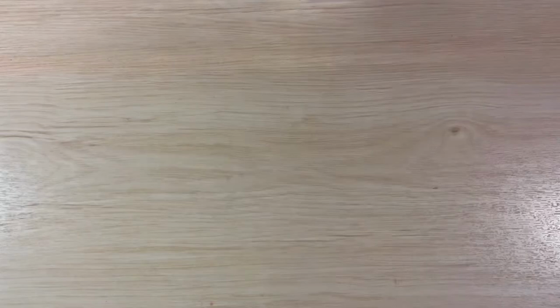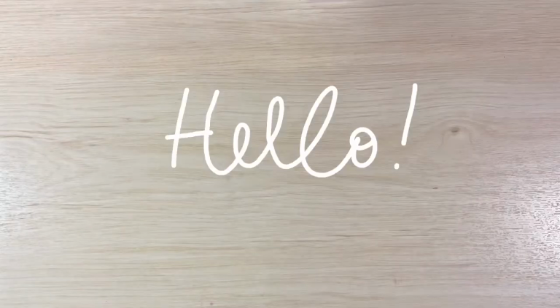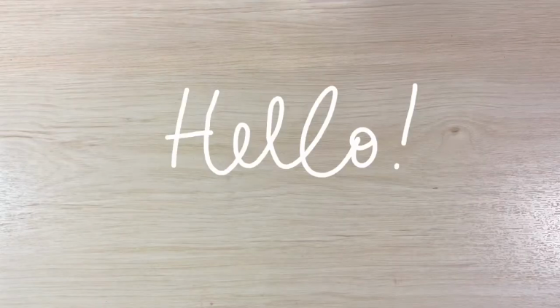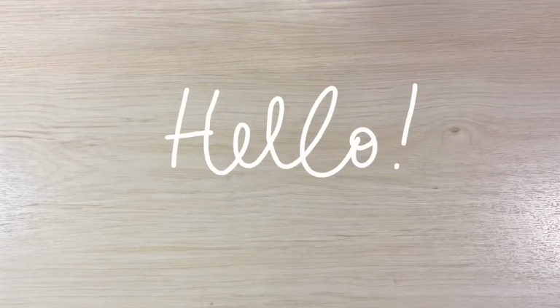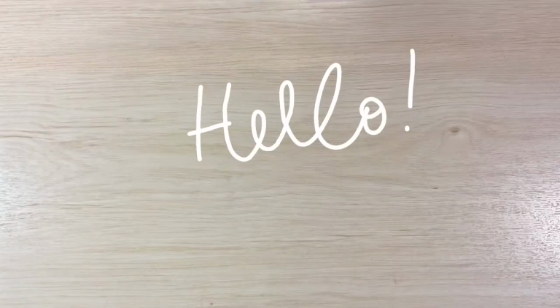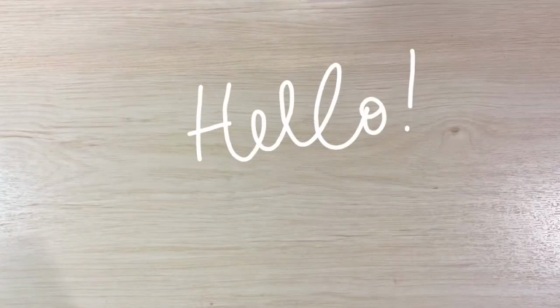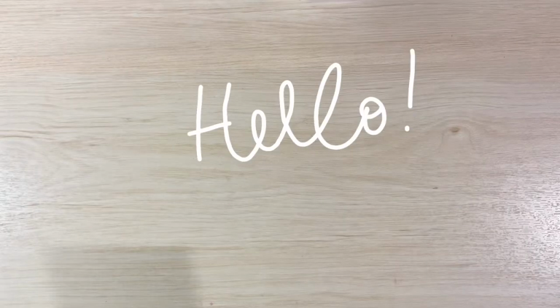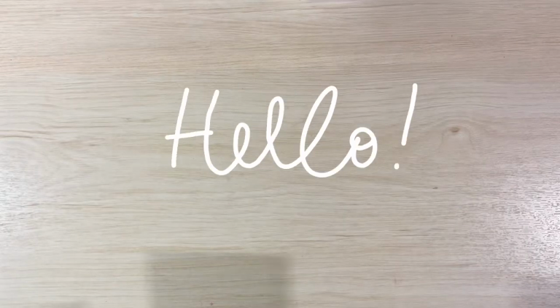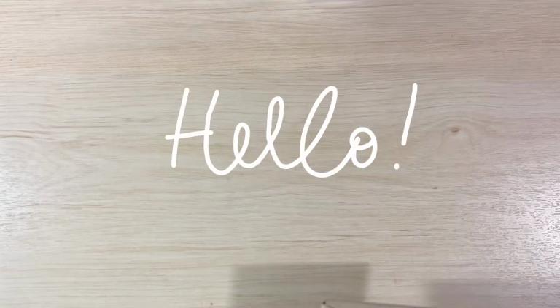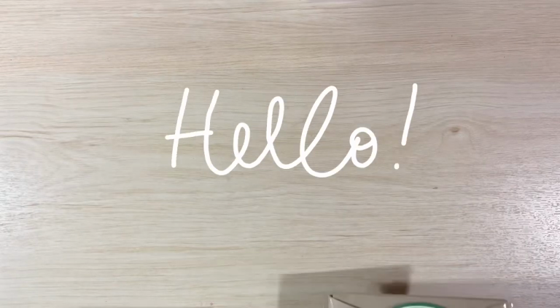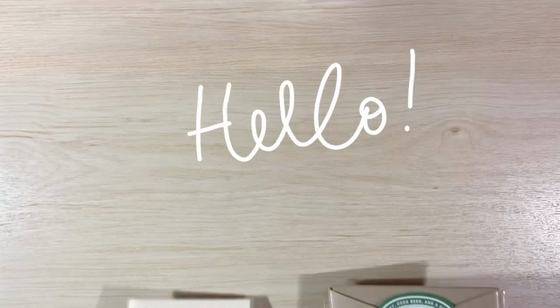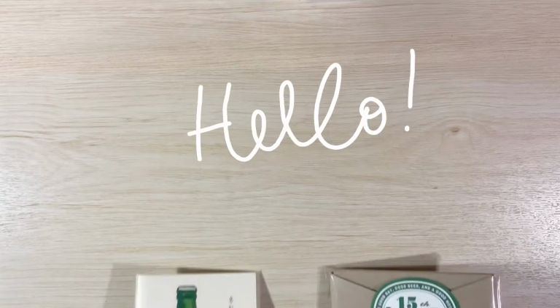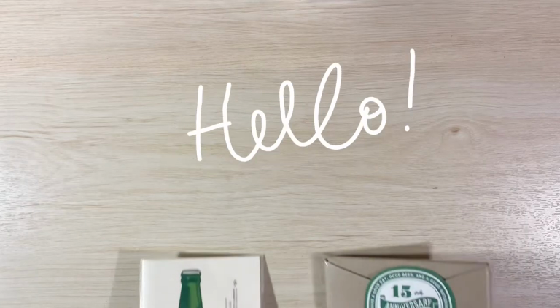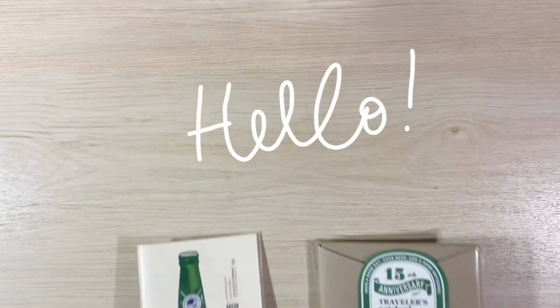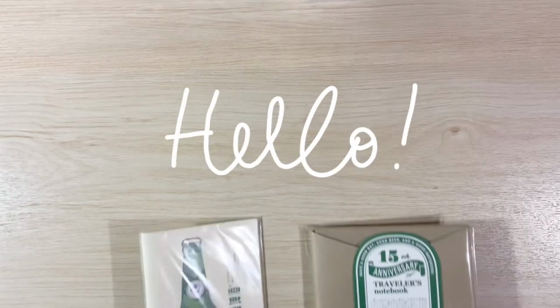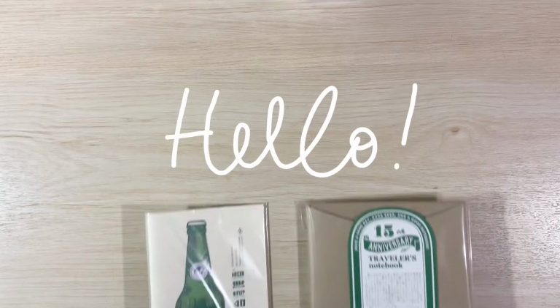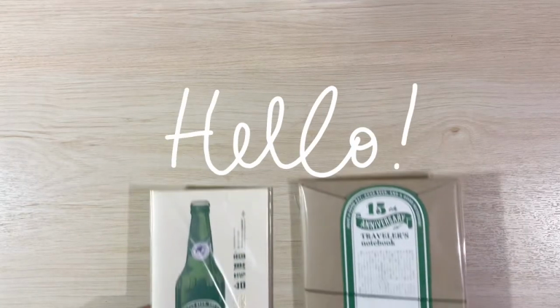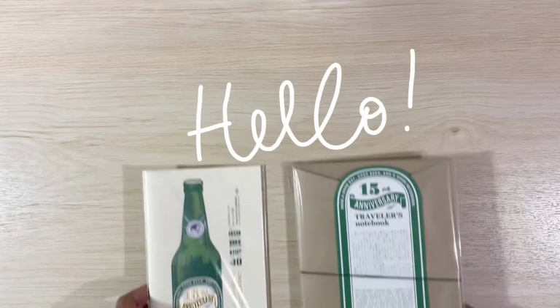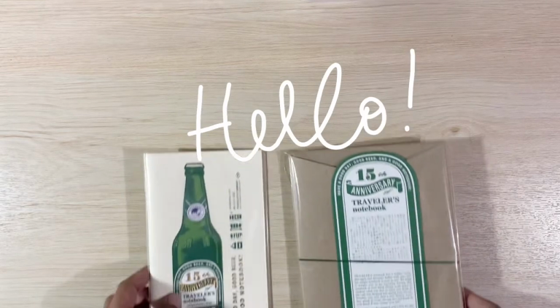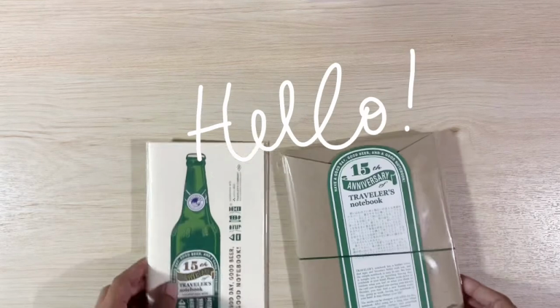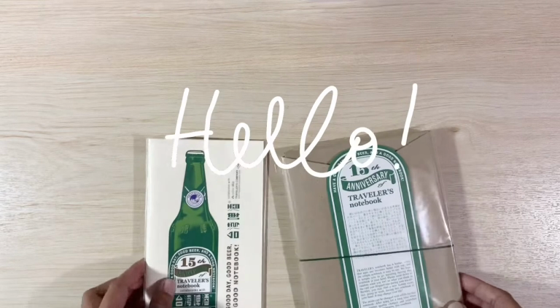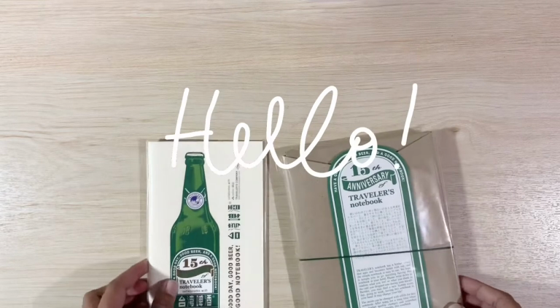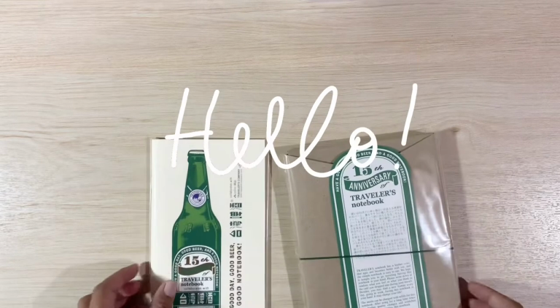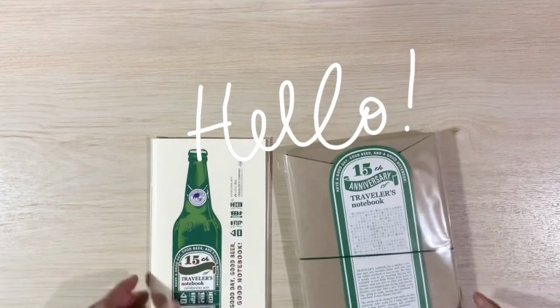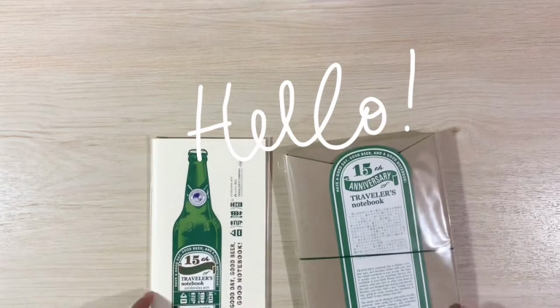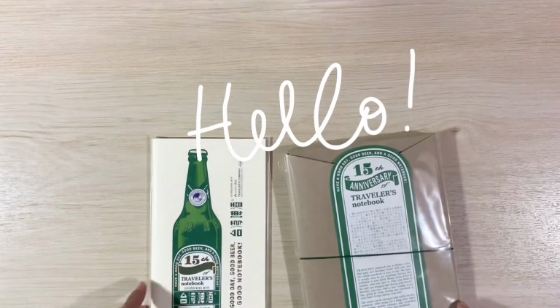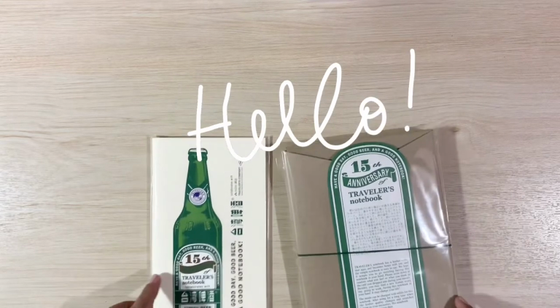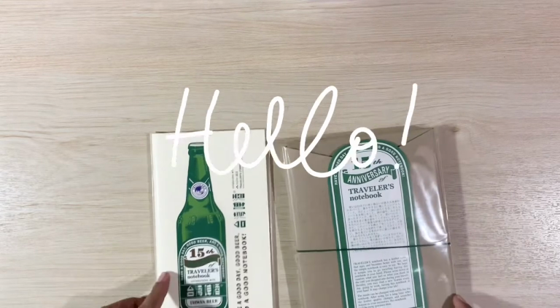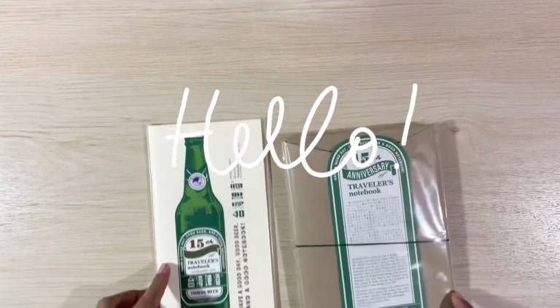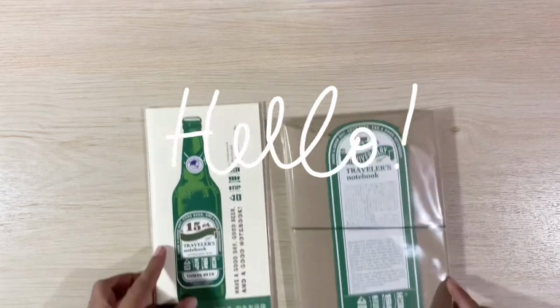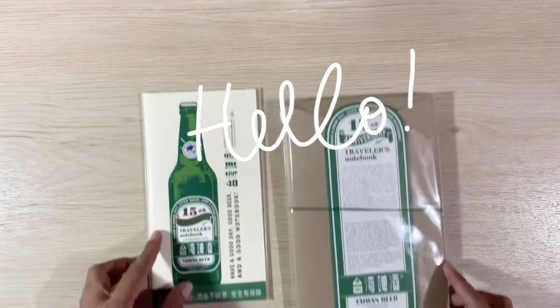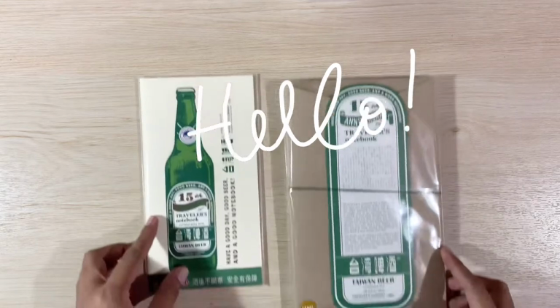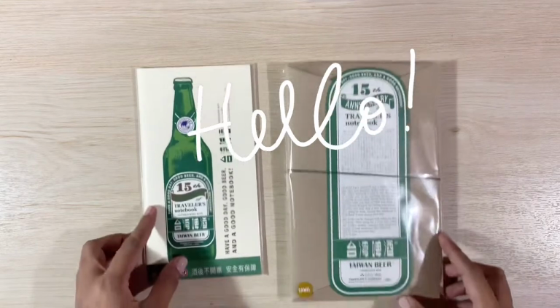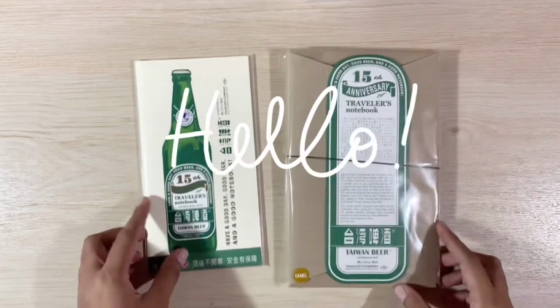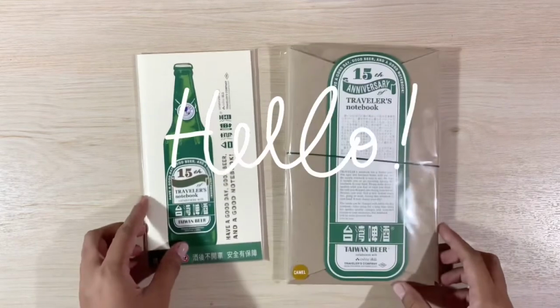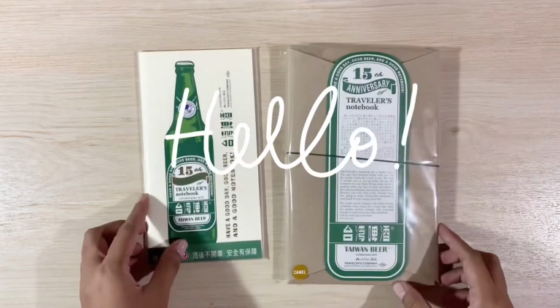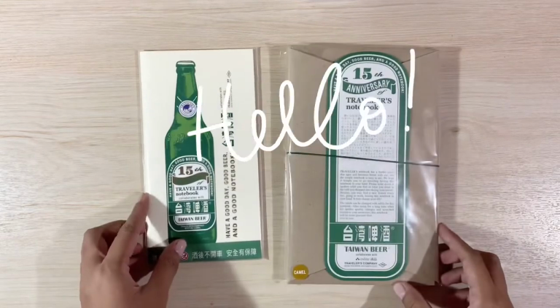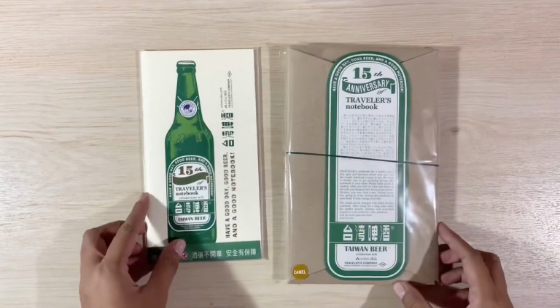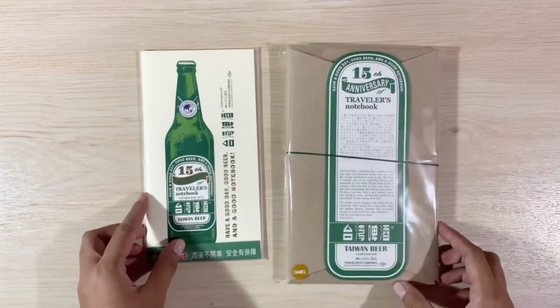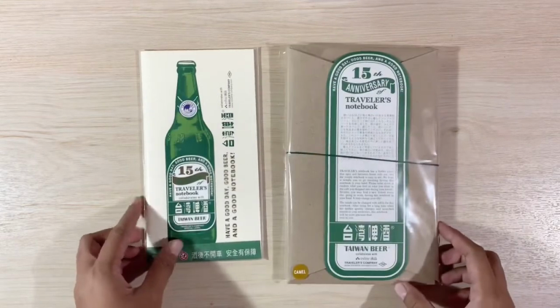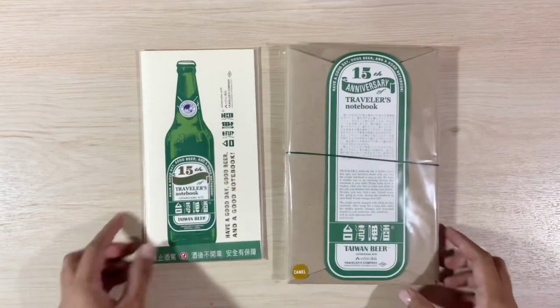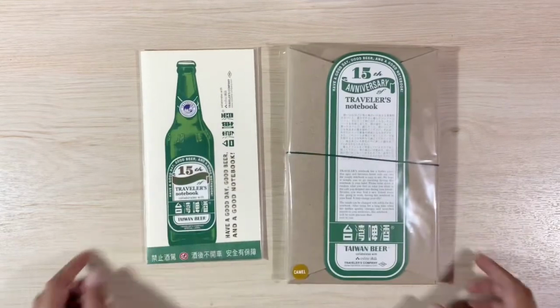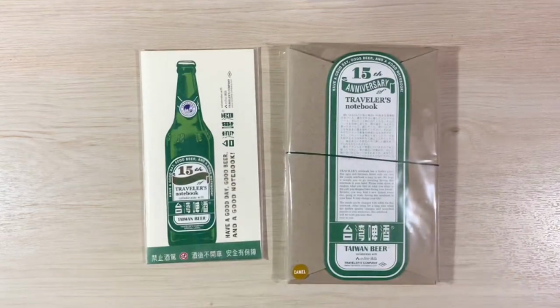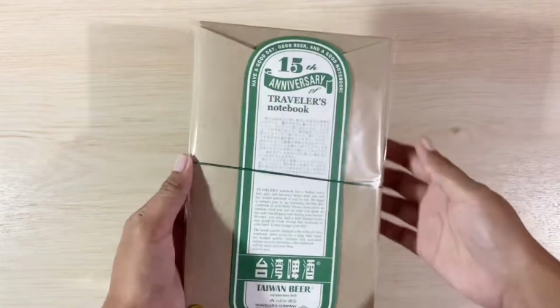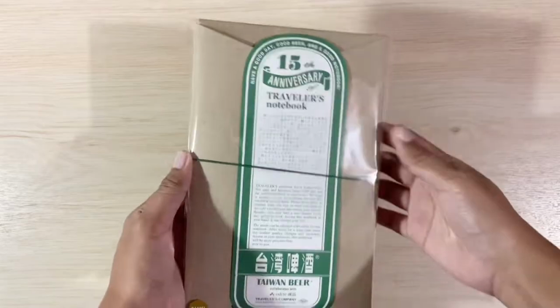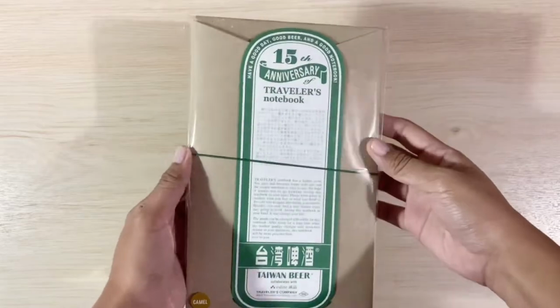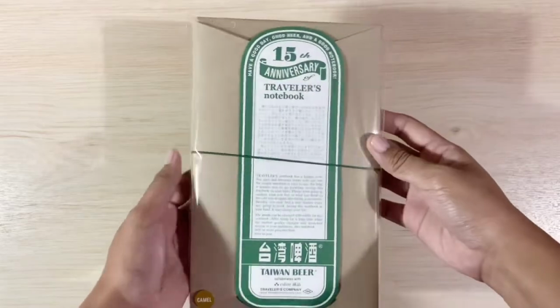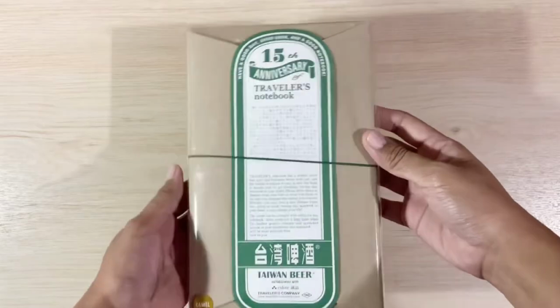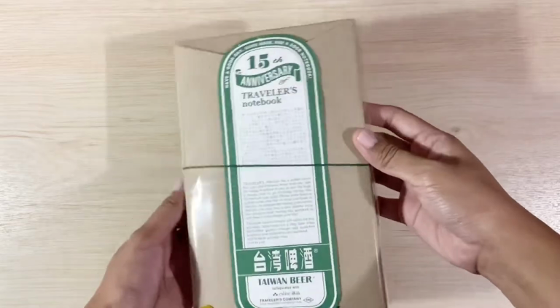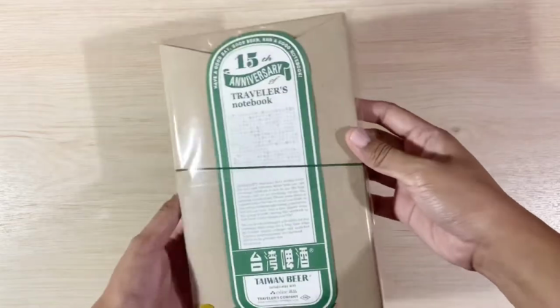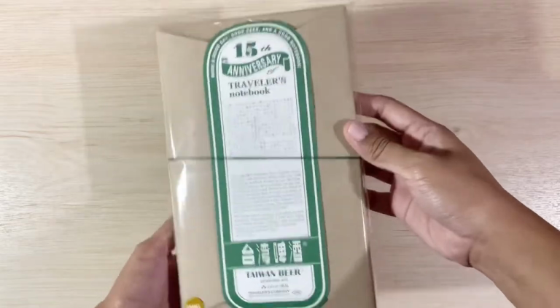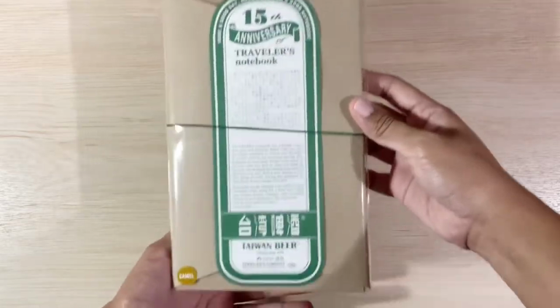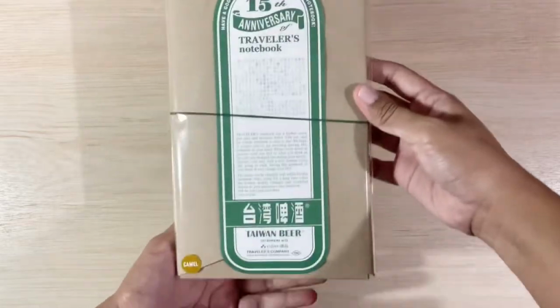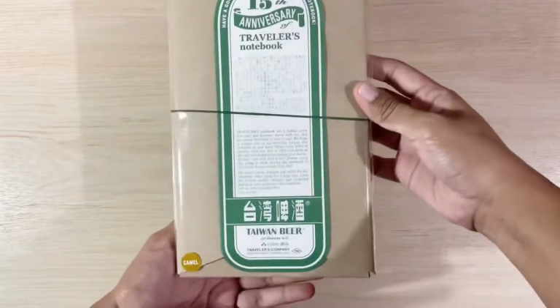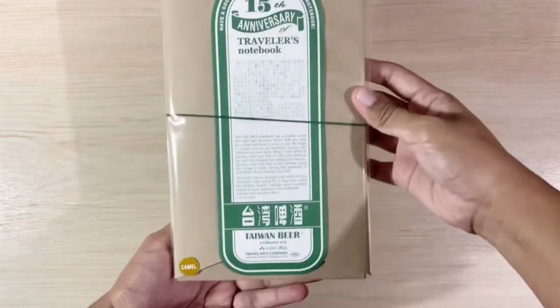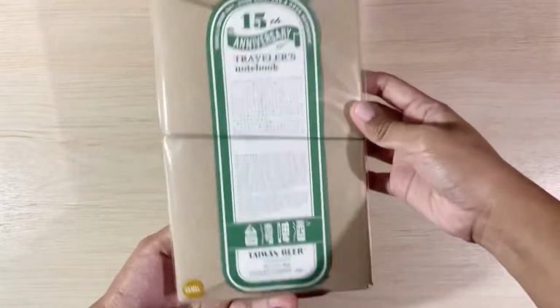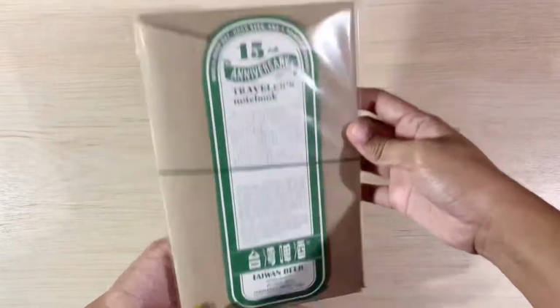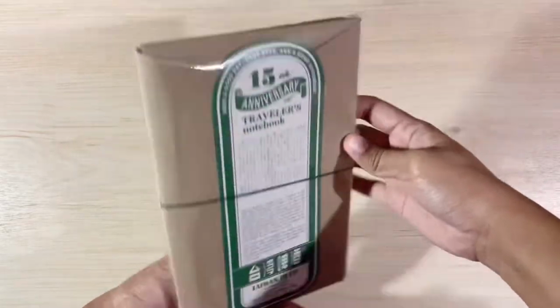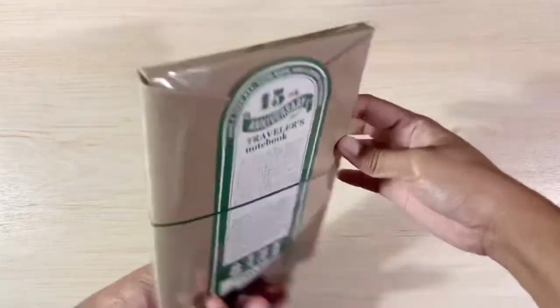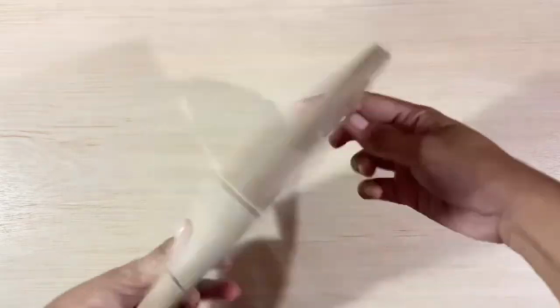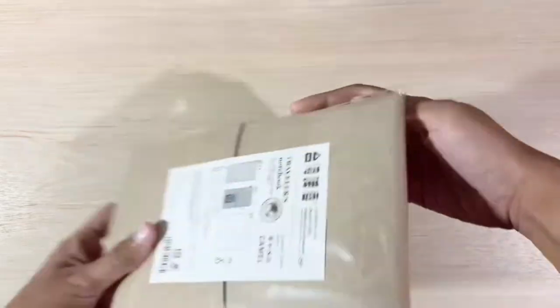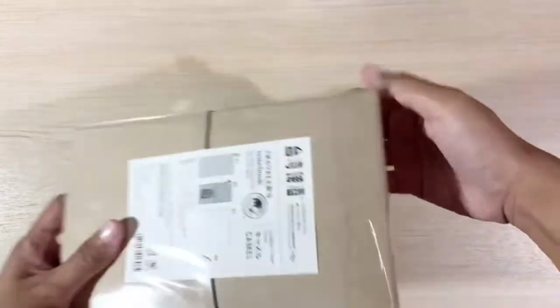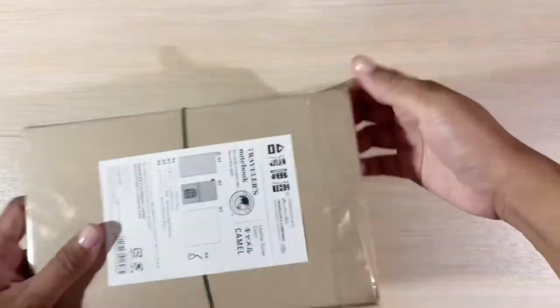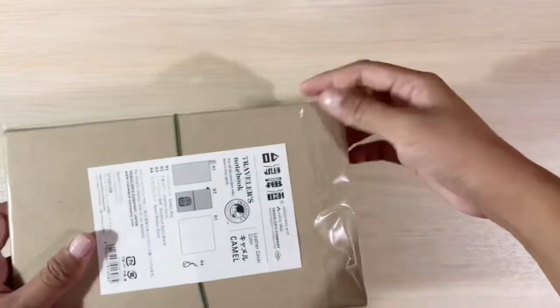Hello, I'm Mon. Welcome to my channel where we talk about journaling, travel, and journaling in travelers notebooks.